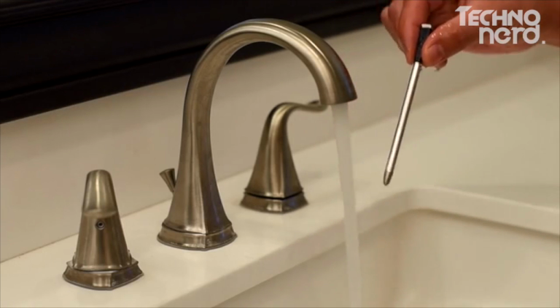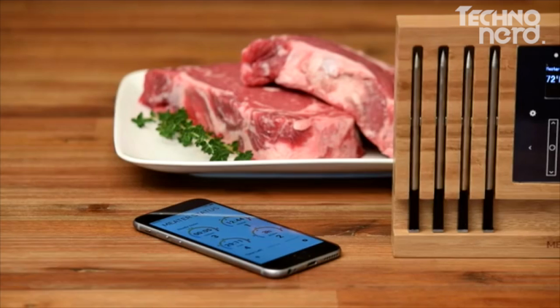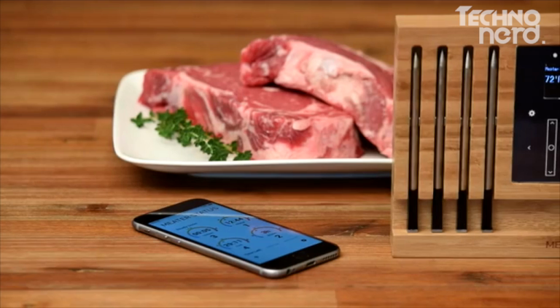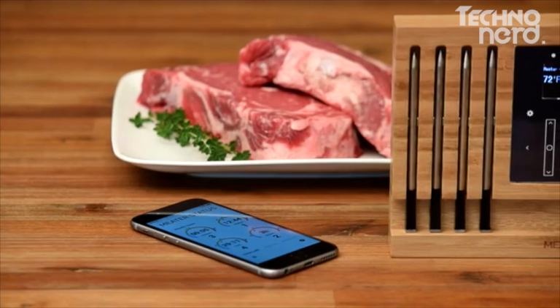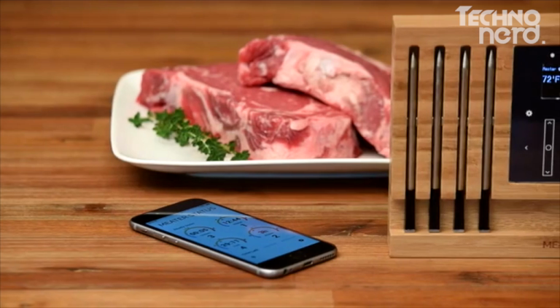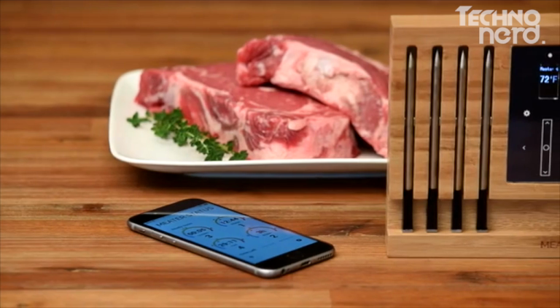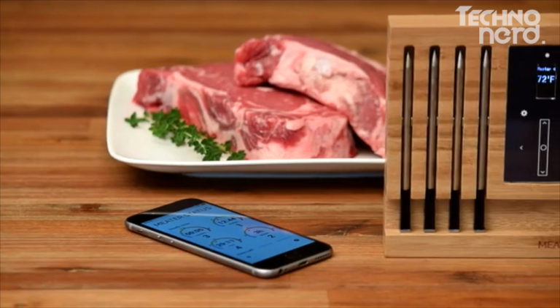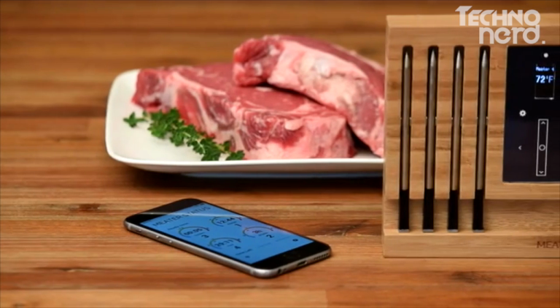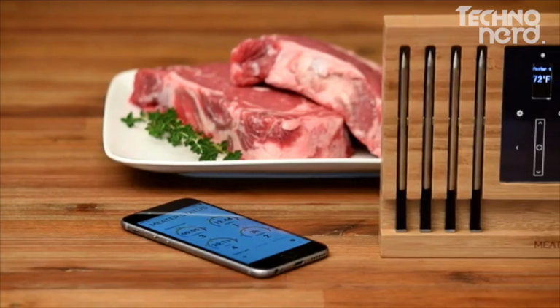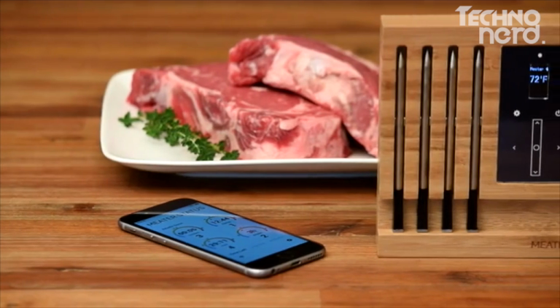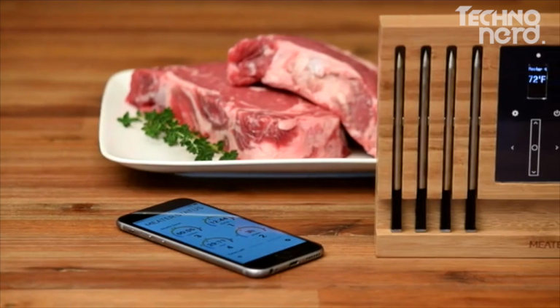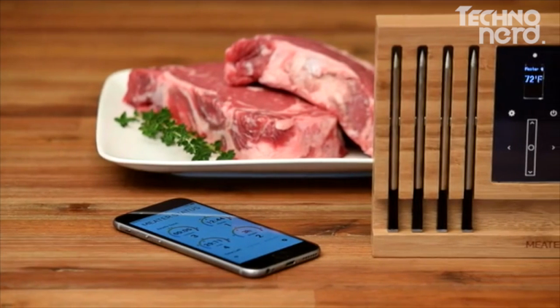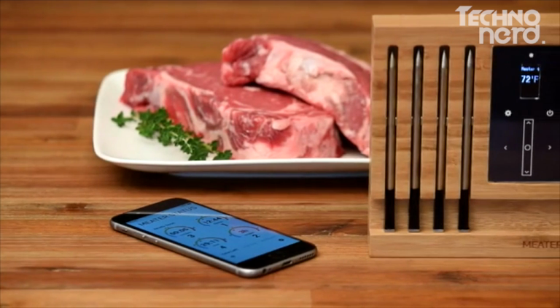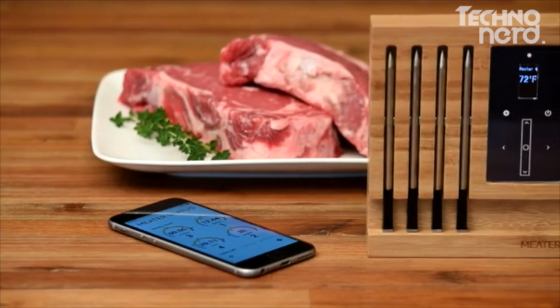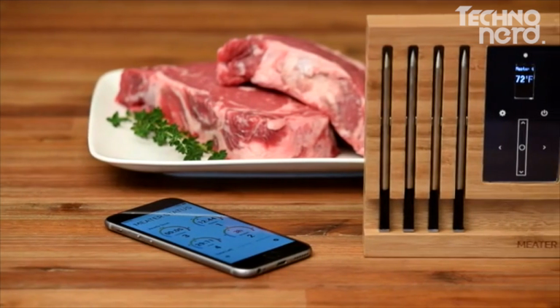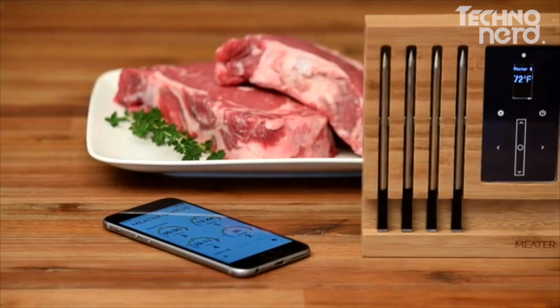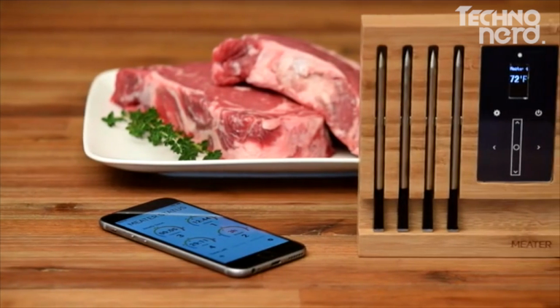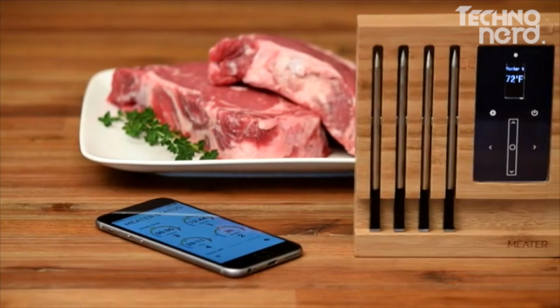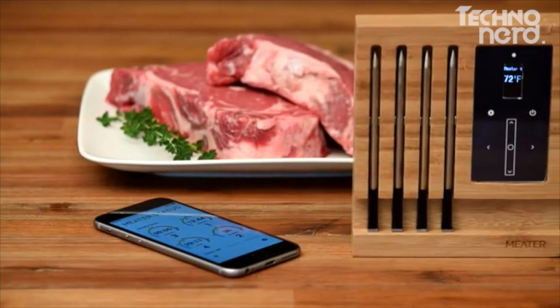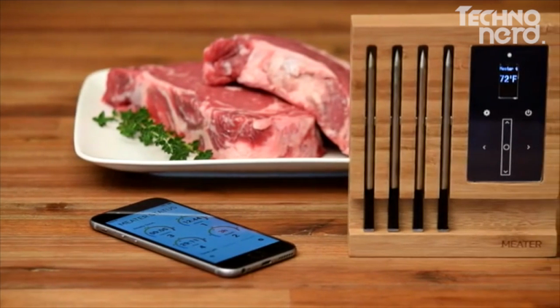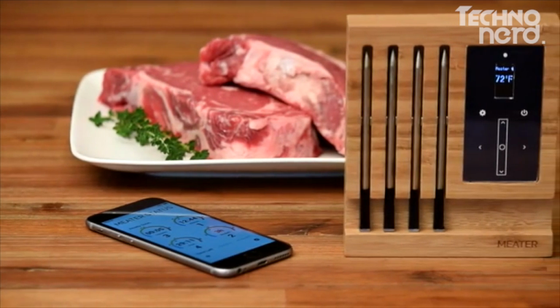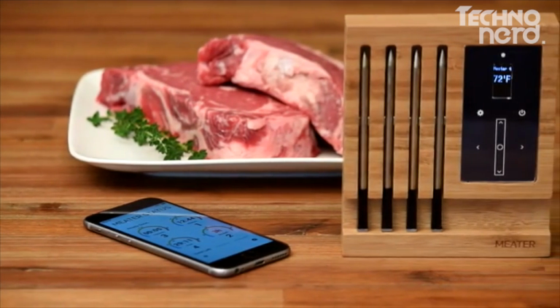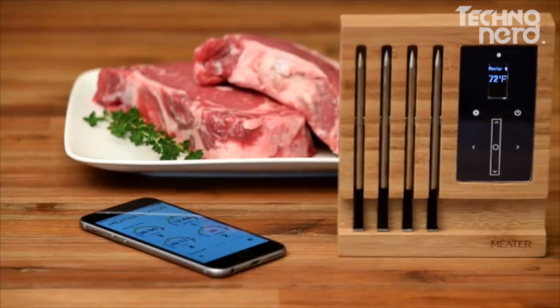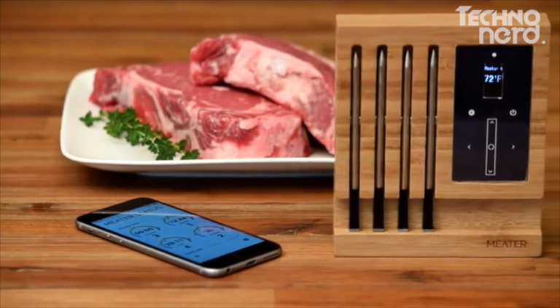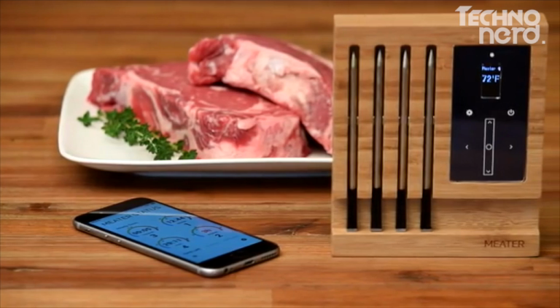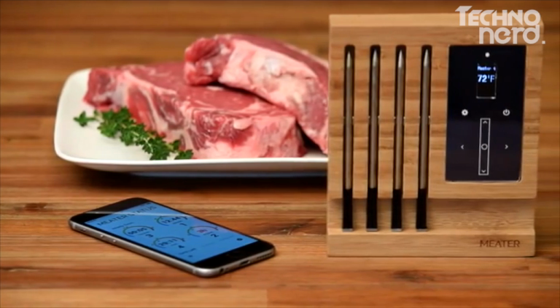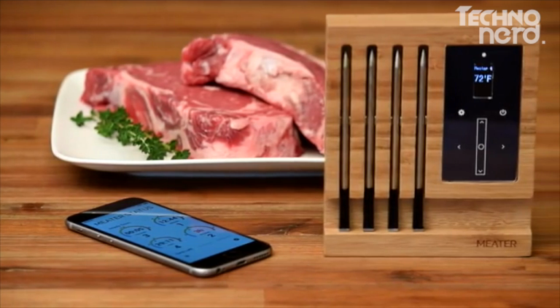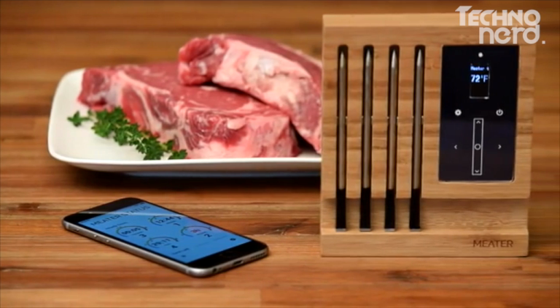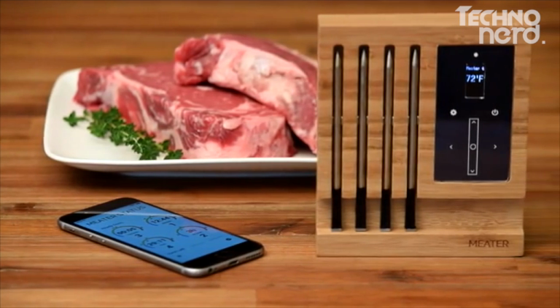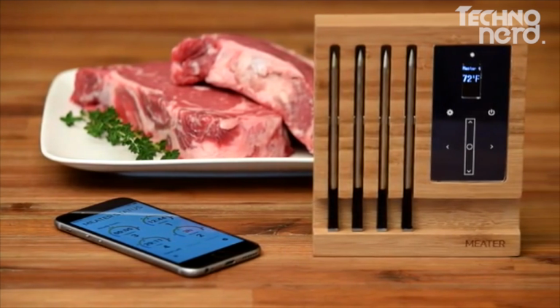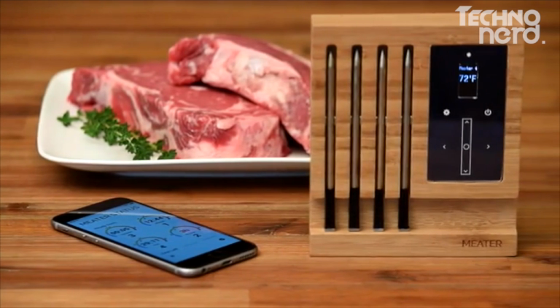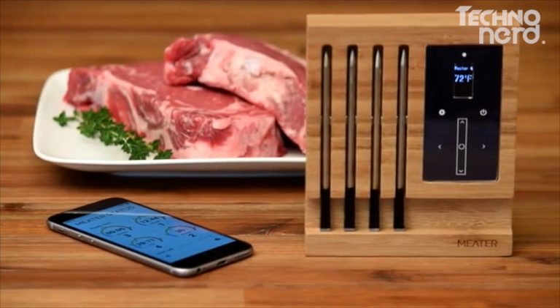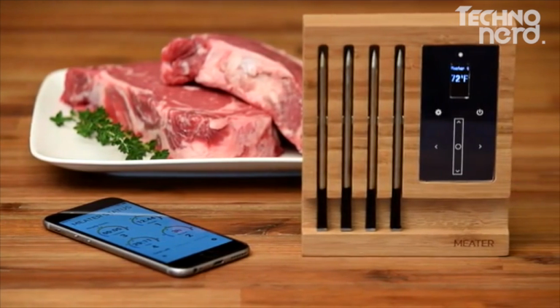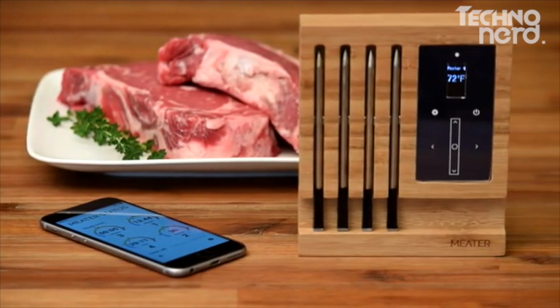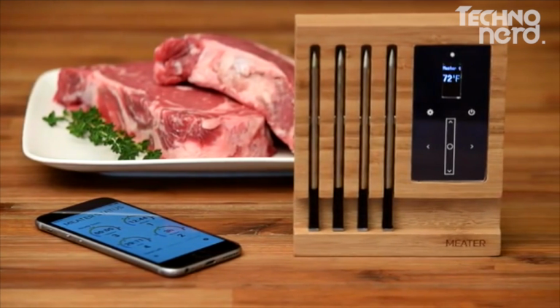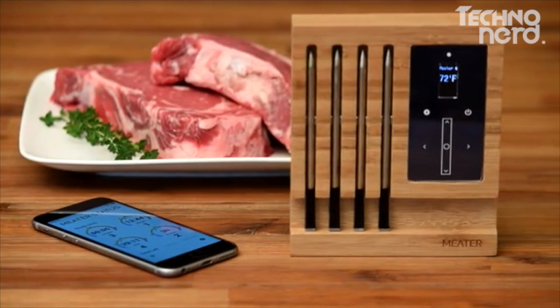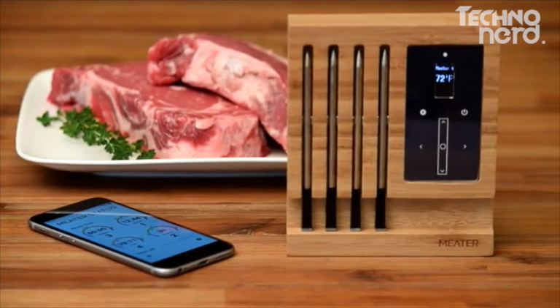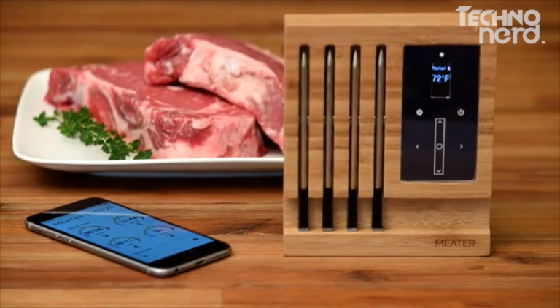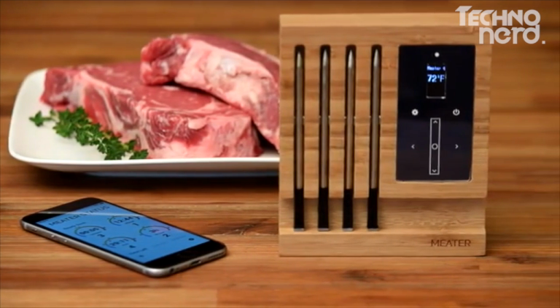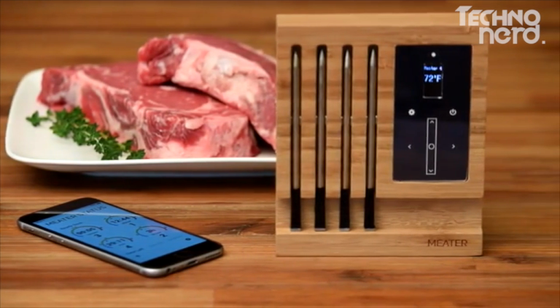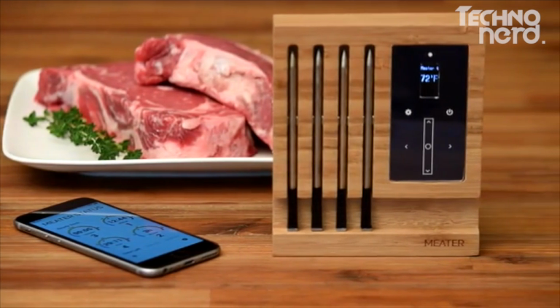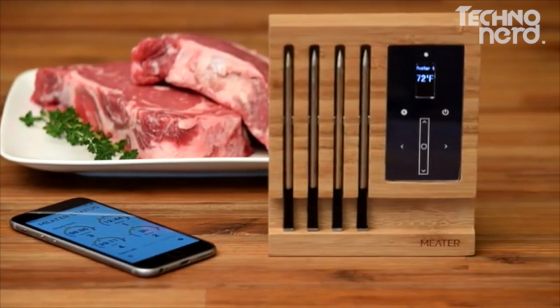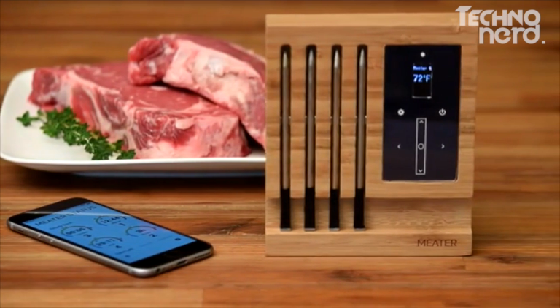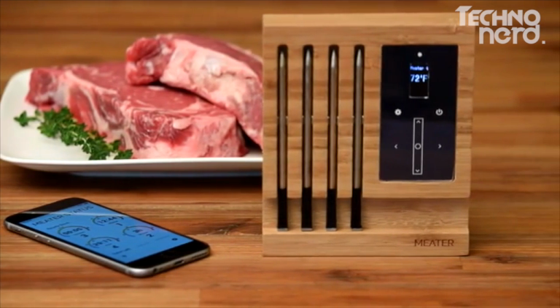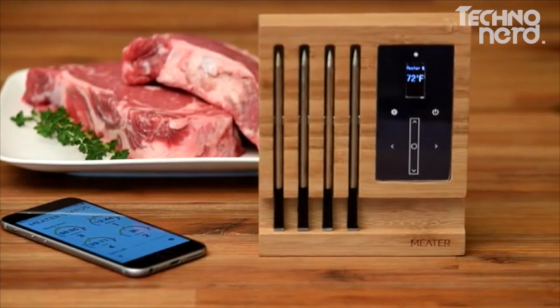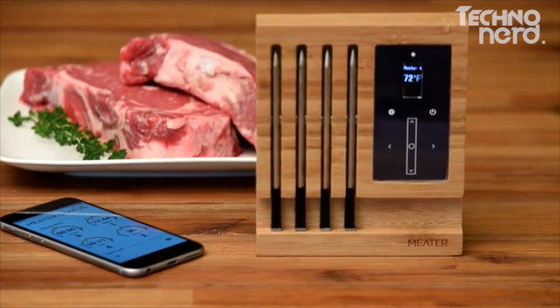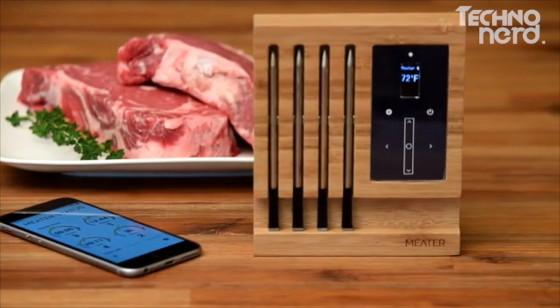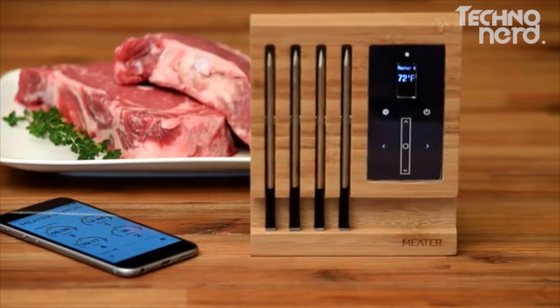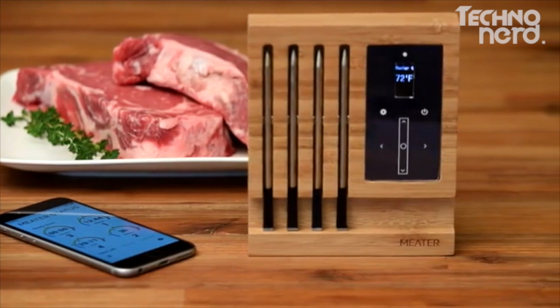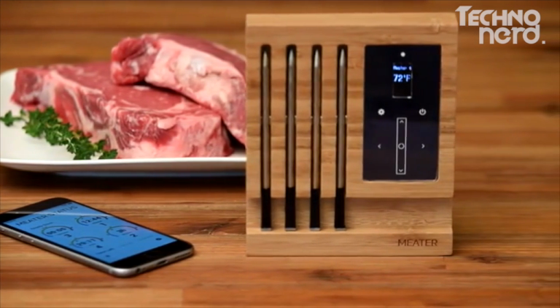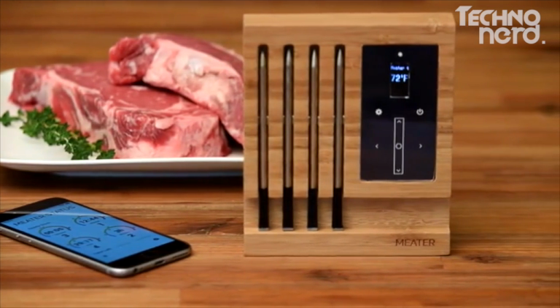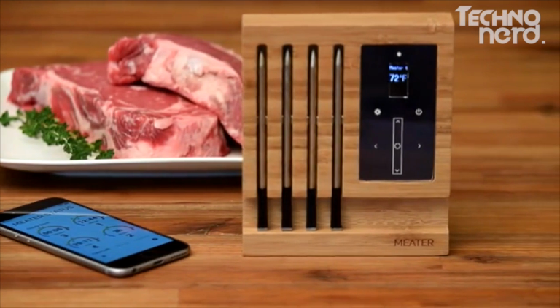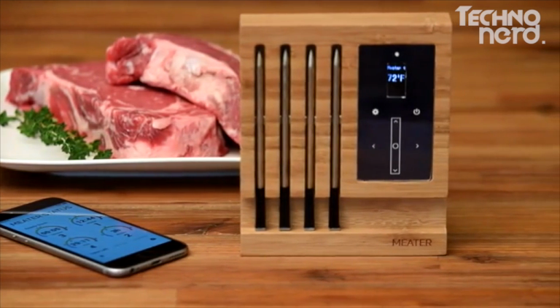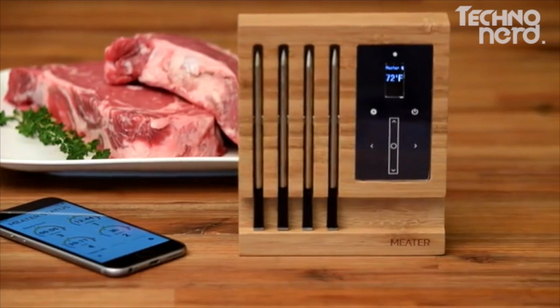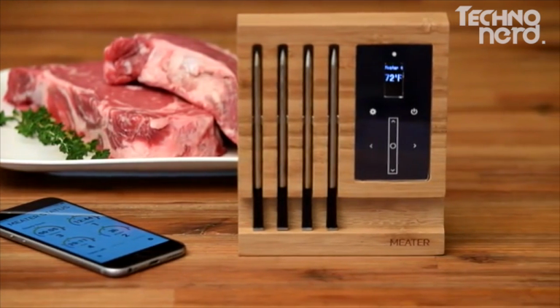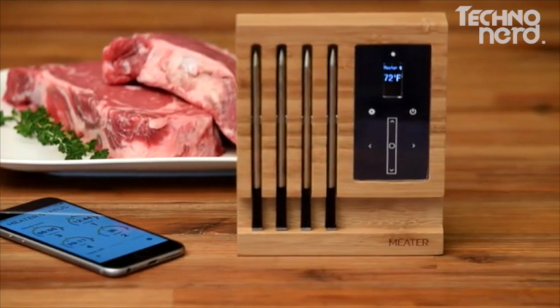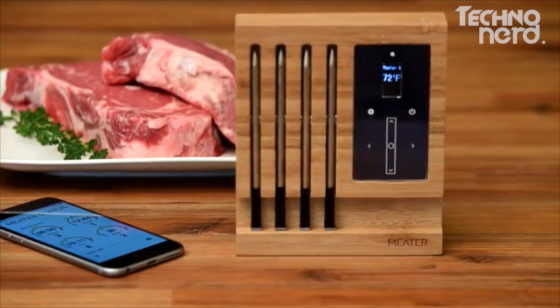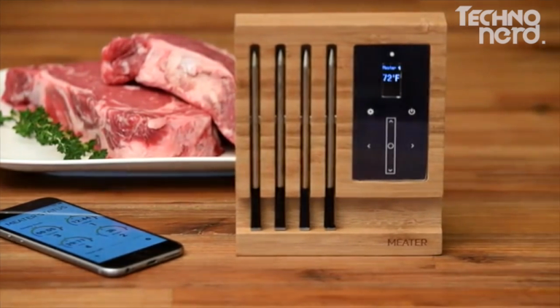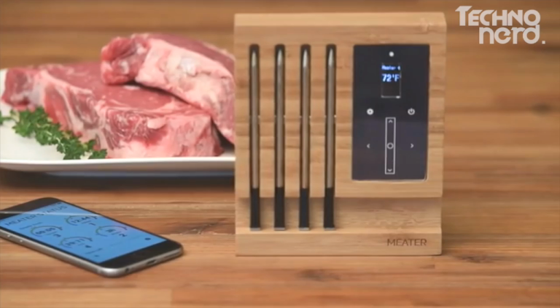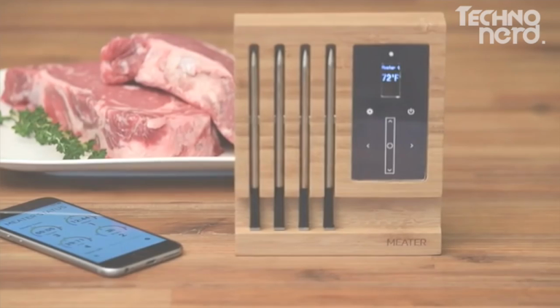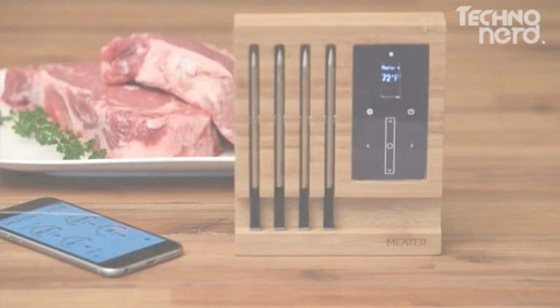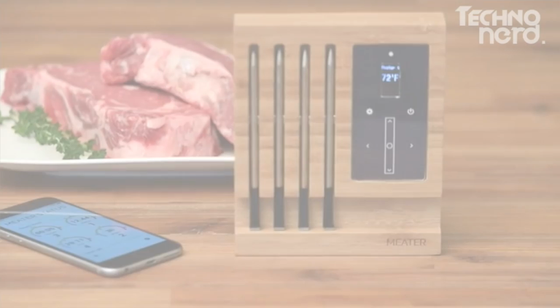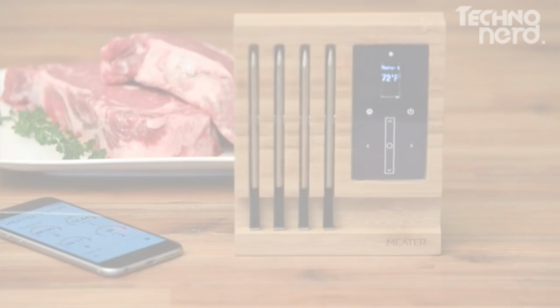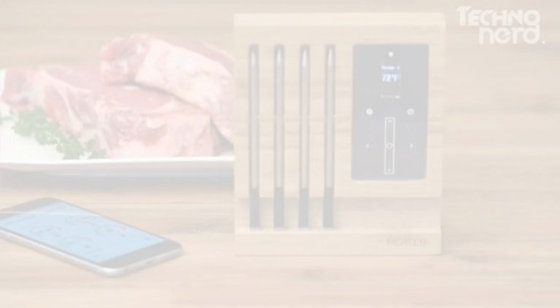If you need the extra range, you can use the Meter Block. It will give you unlimited wireless range capability and charge up to 4 Meters at once.